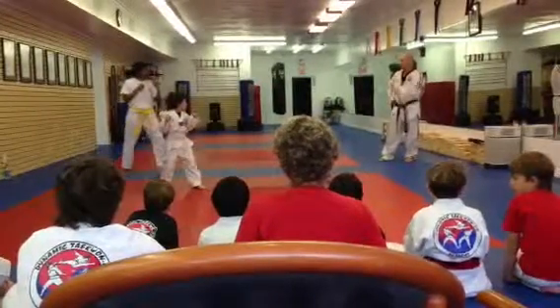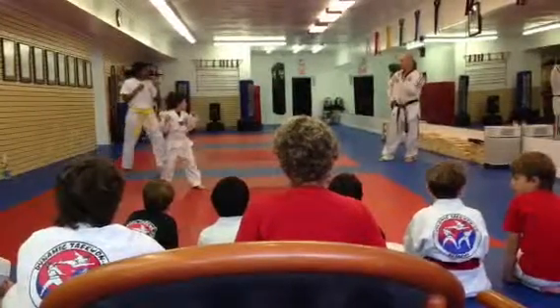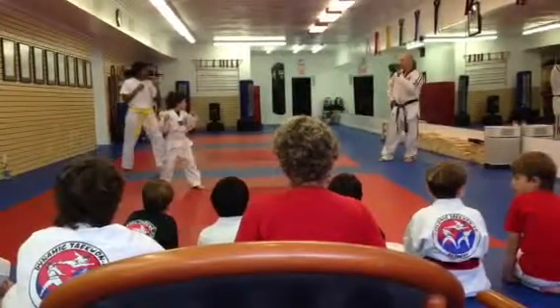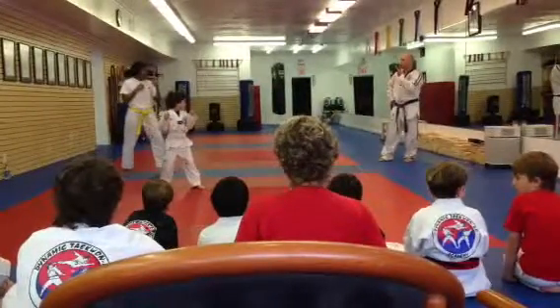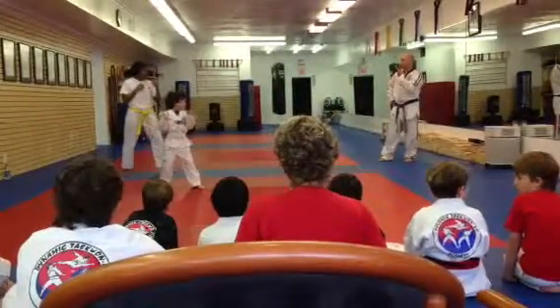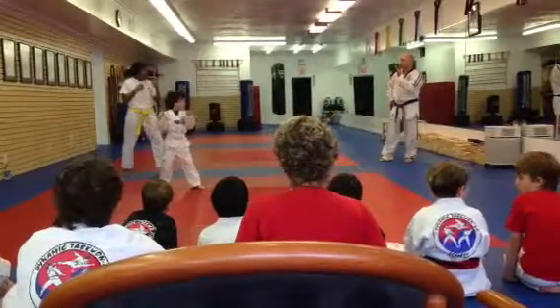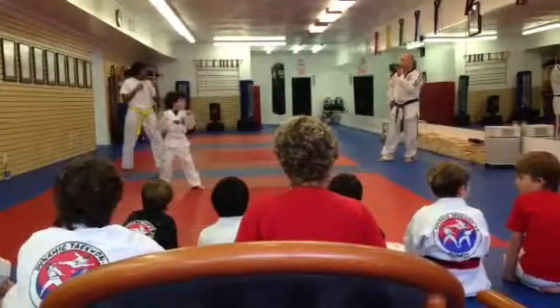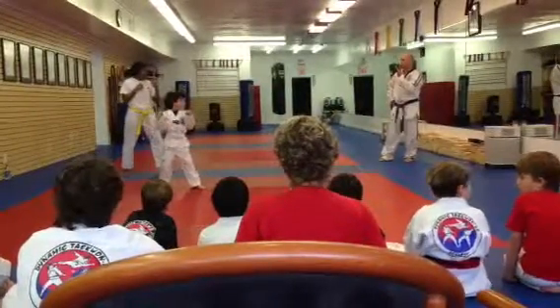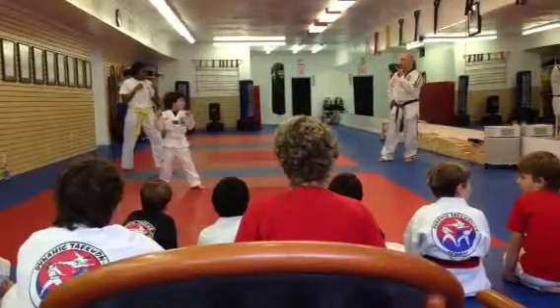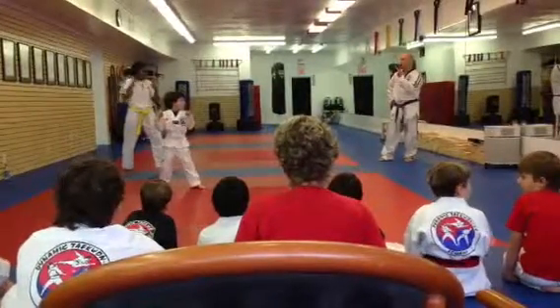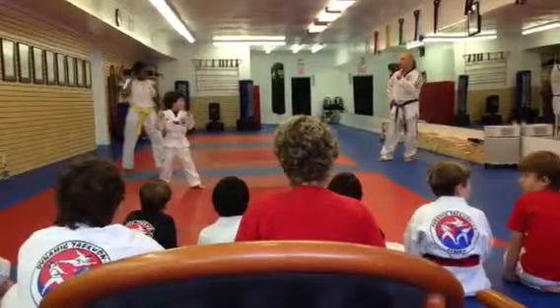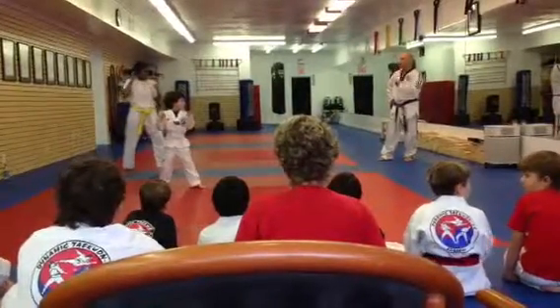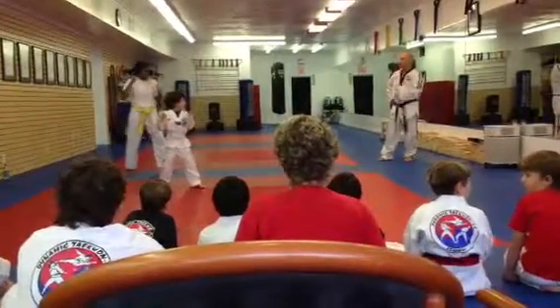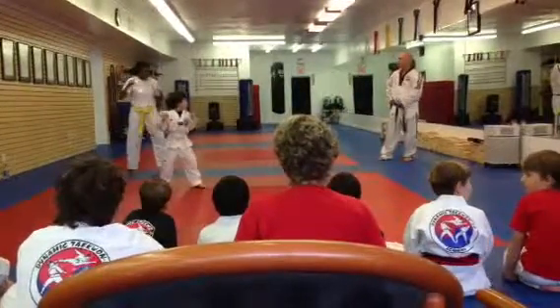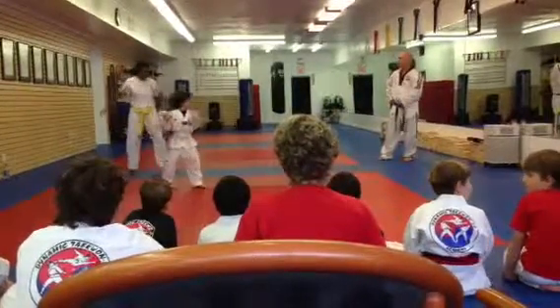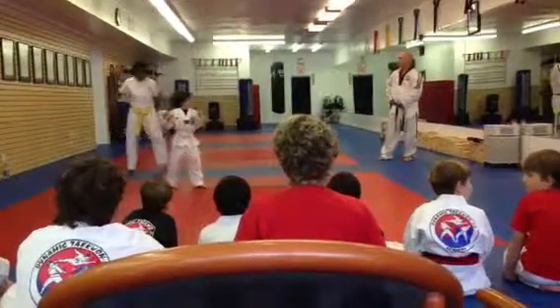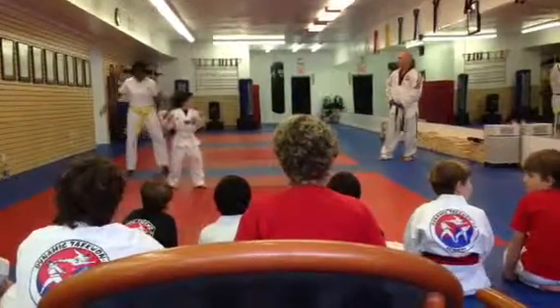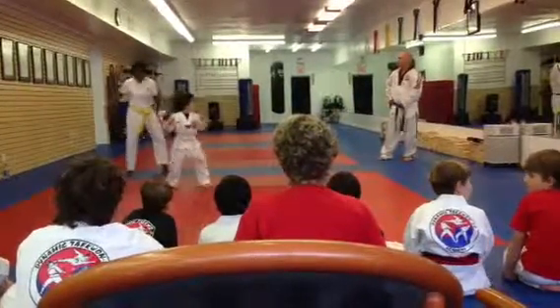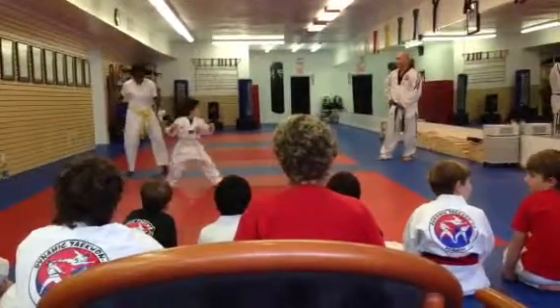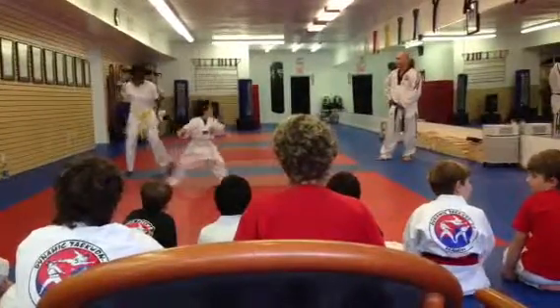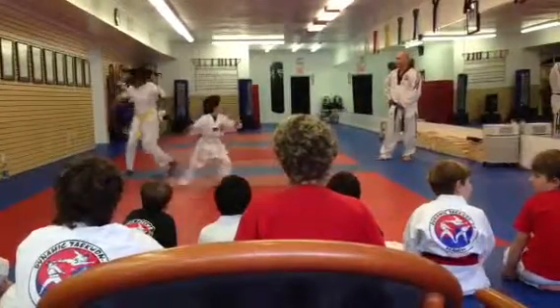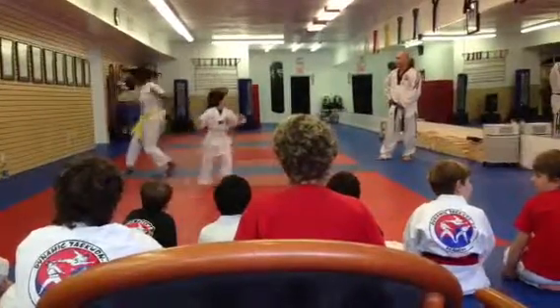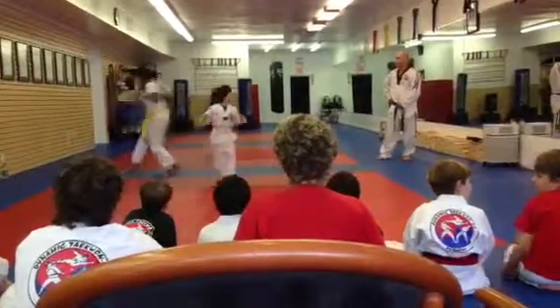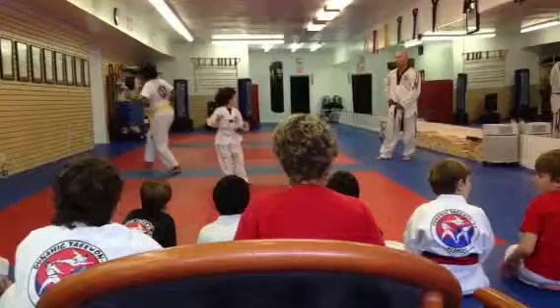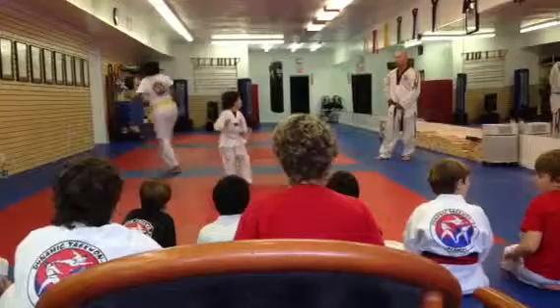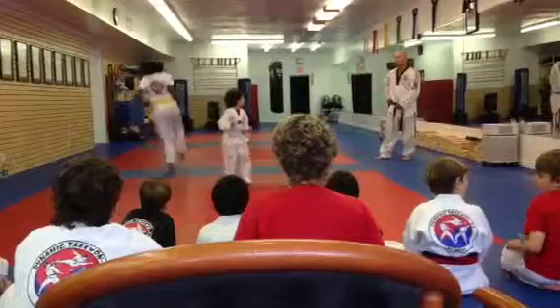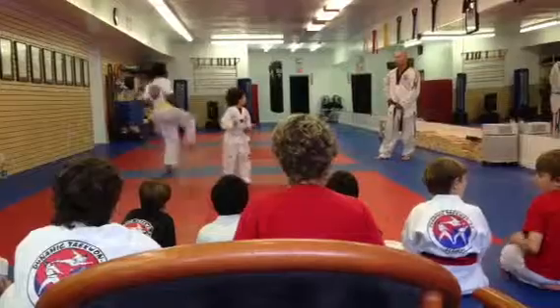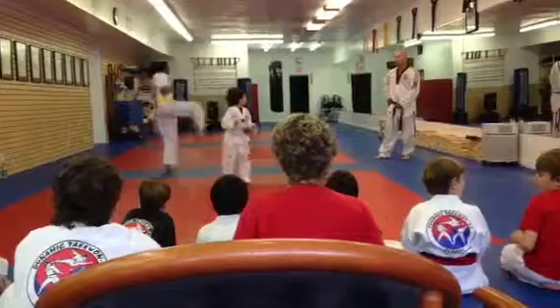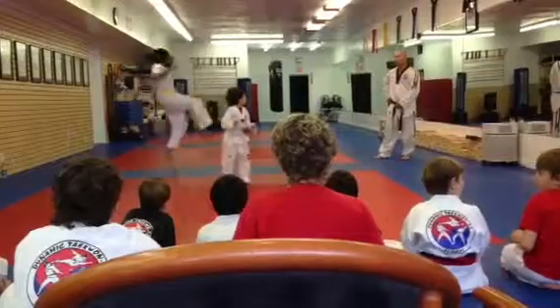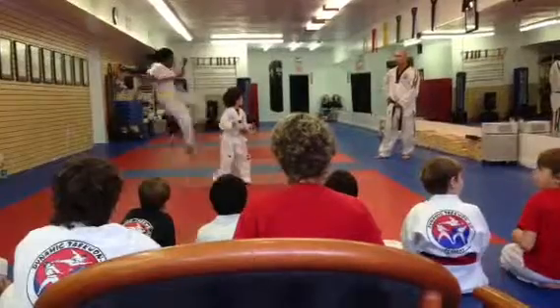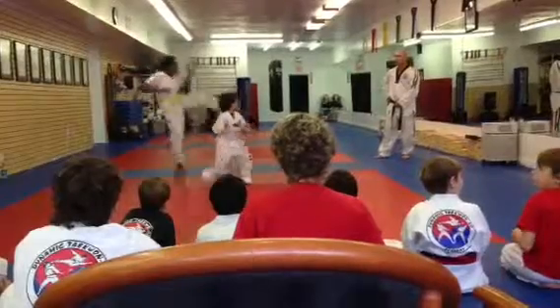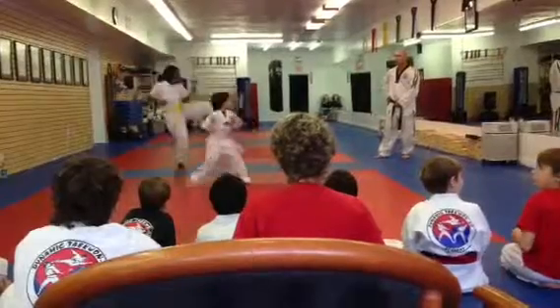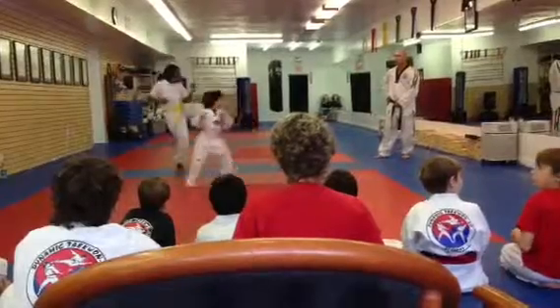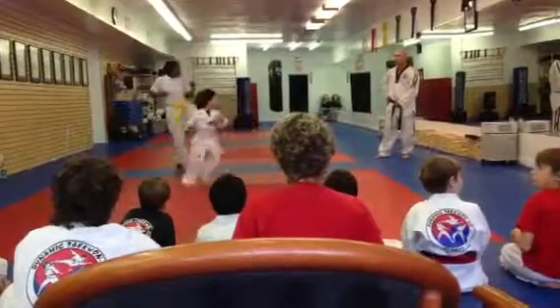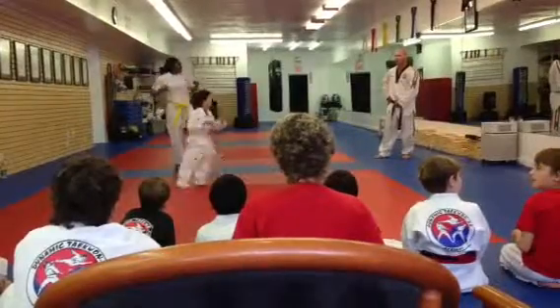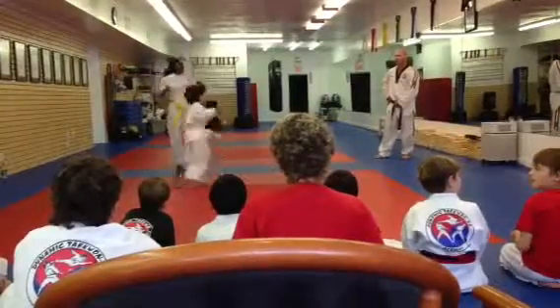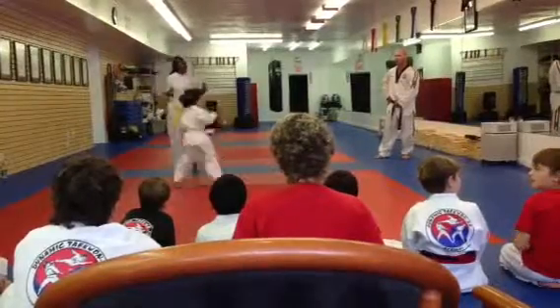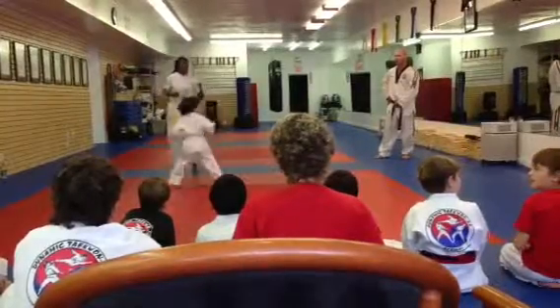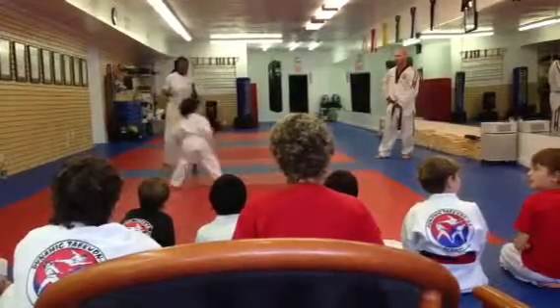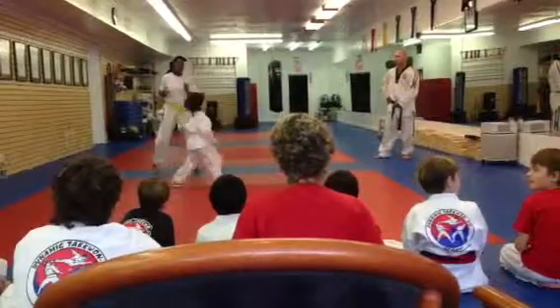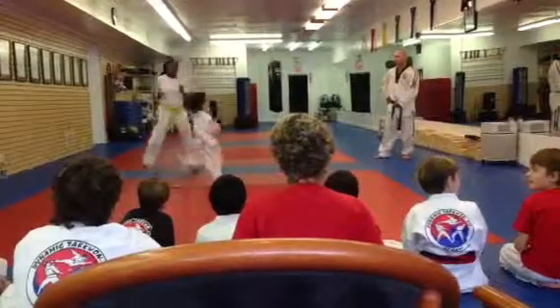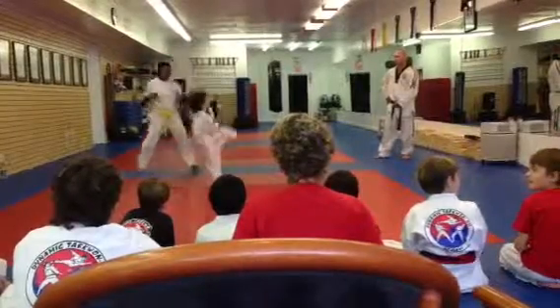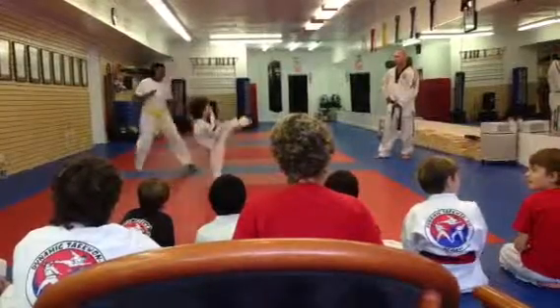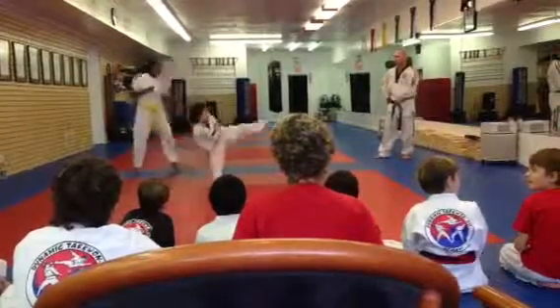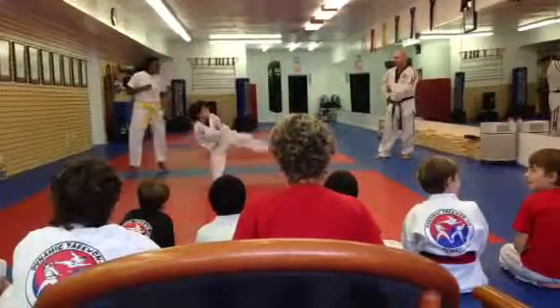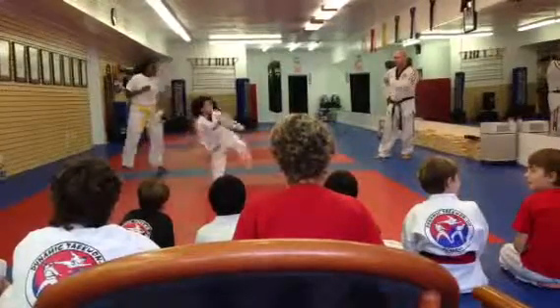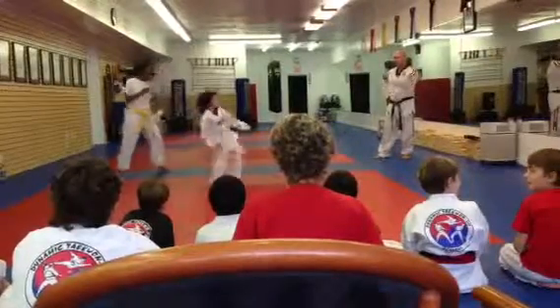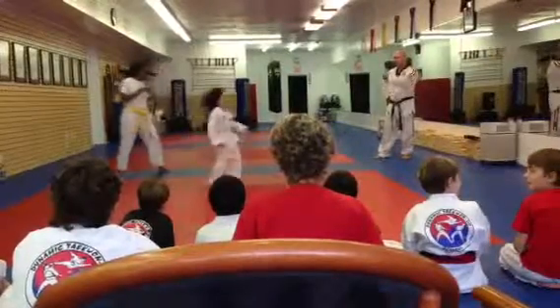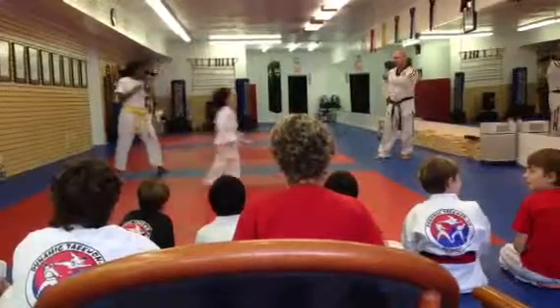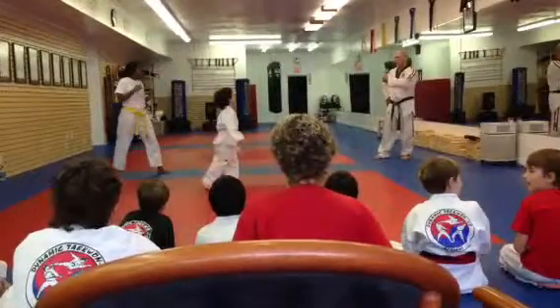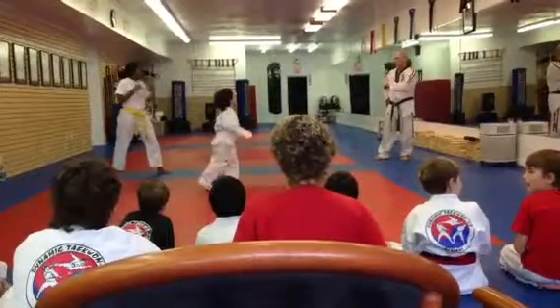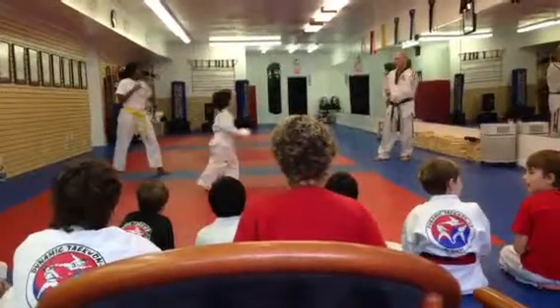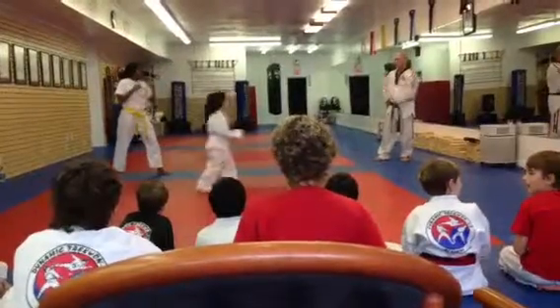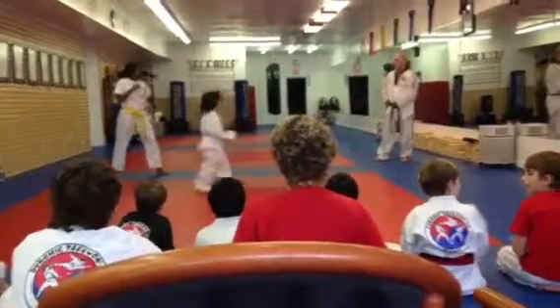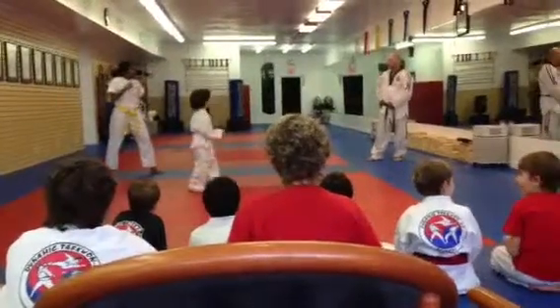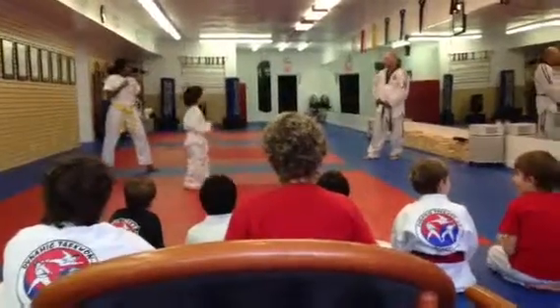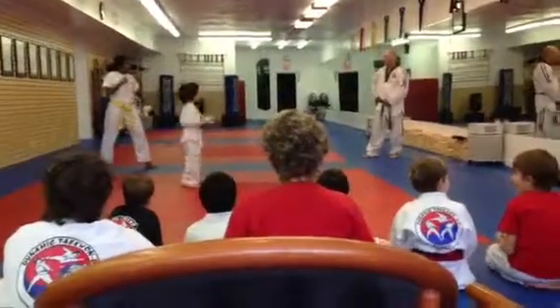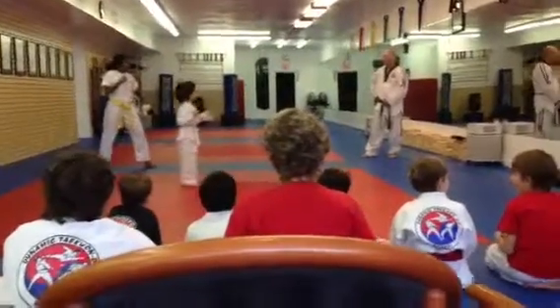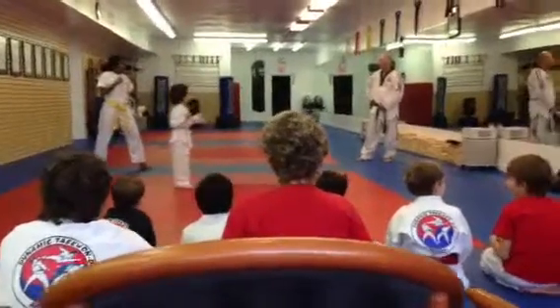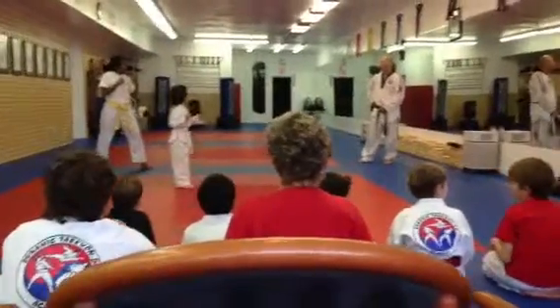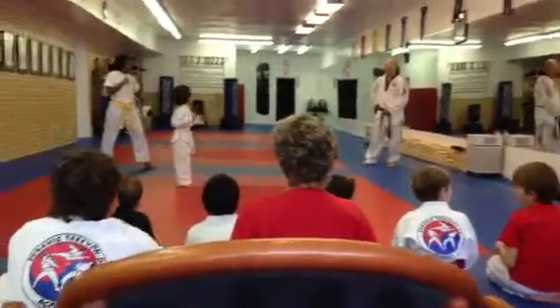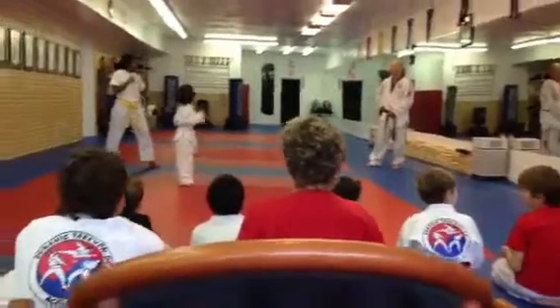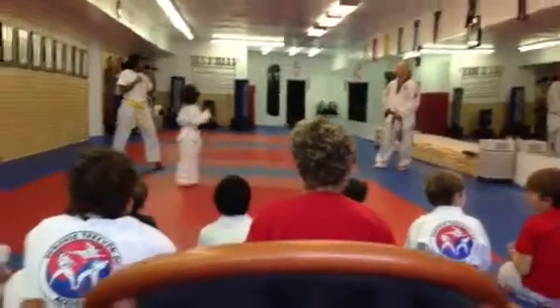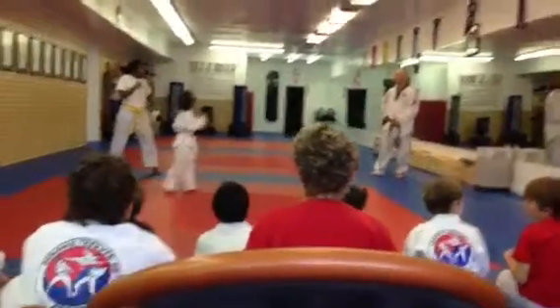Number two, go! Number two, go! Switch beach on you, buddy. And number three, go!